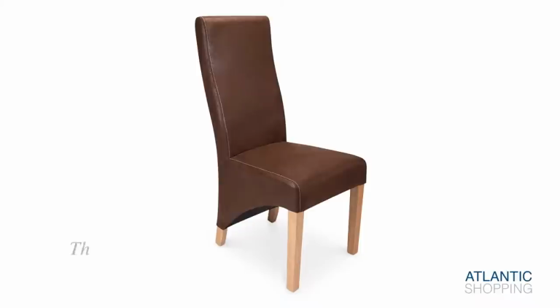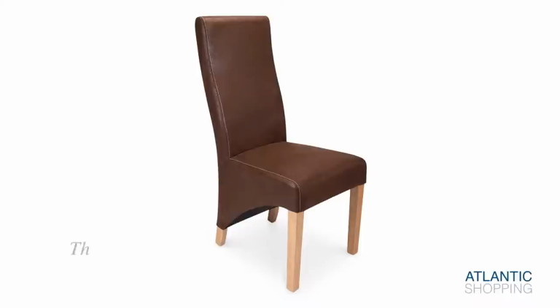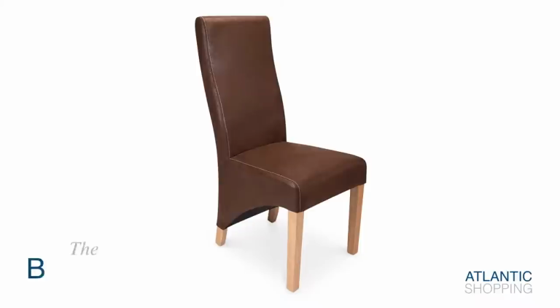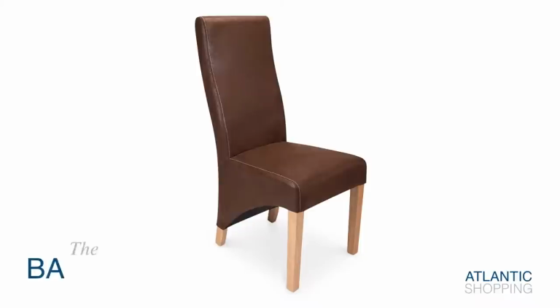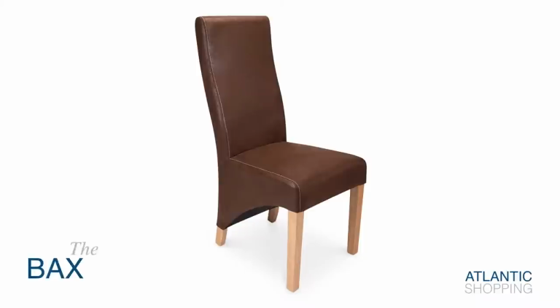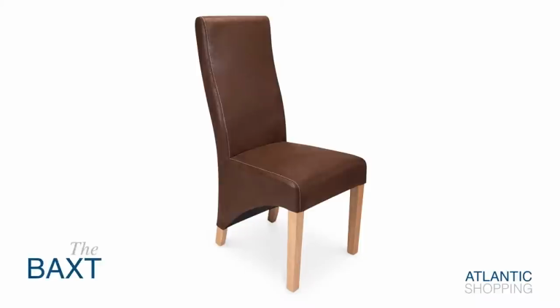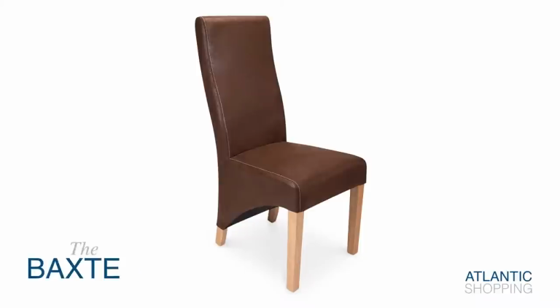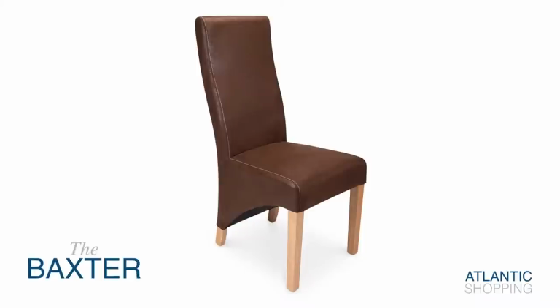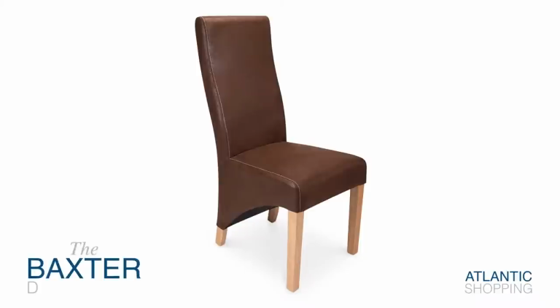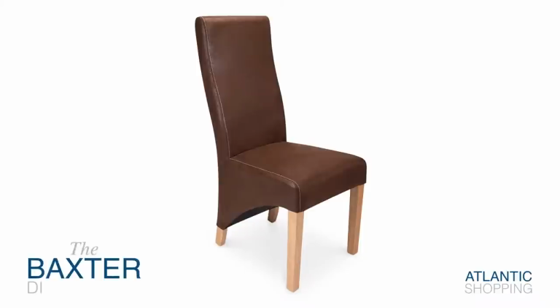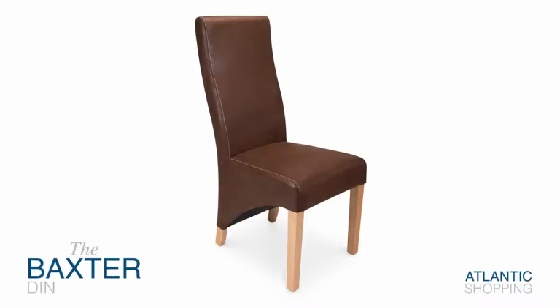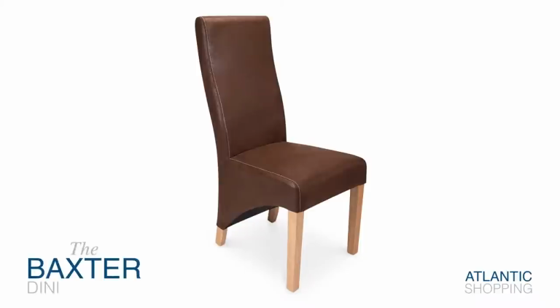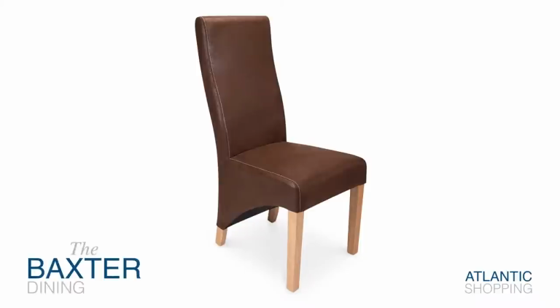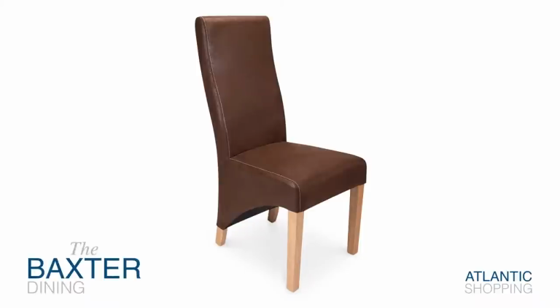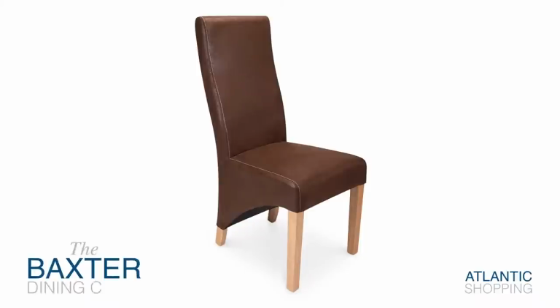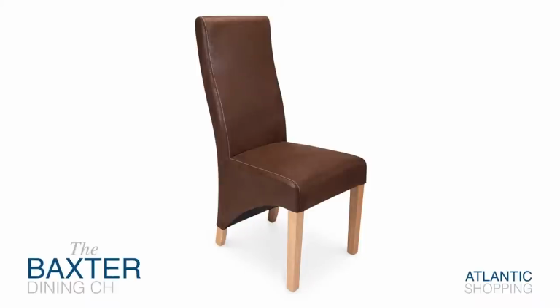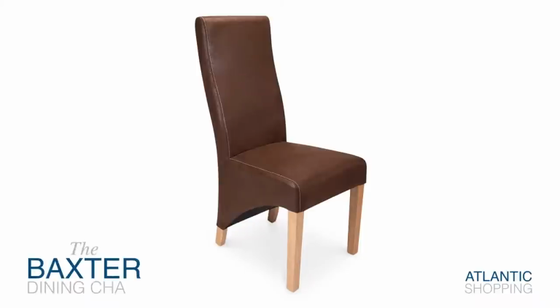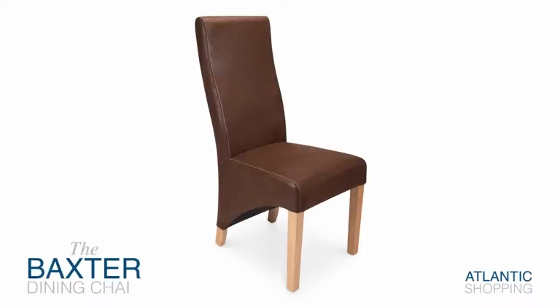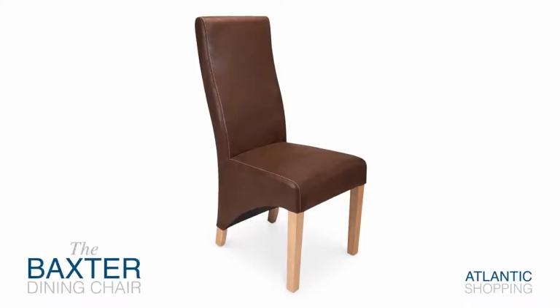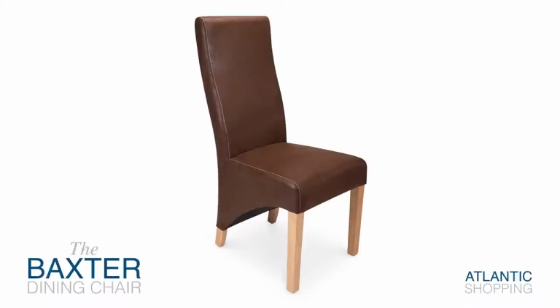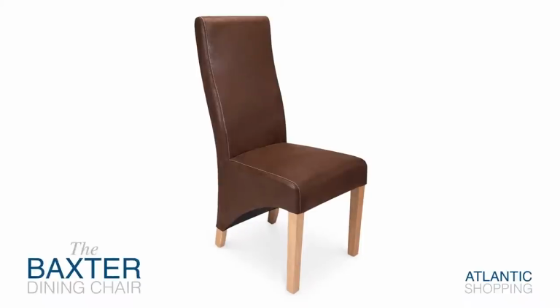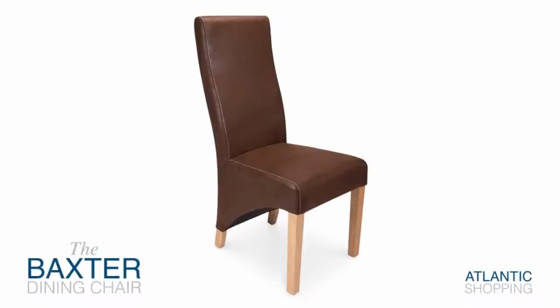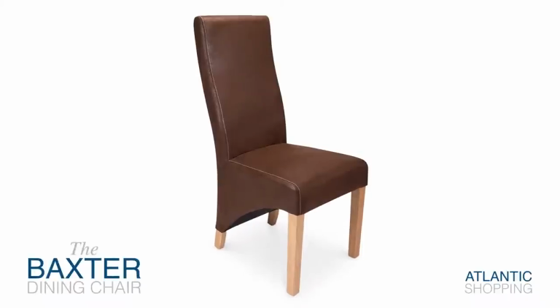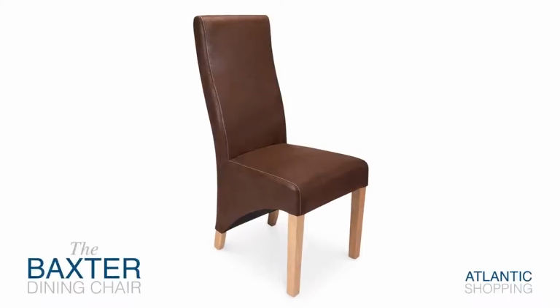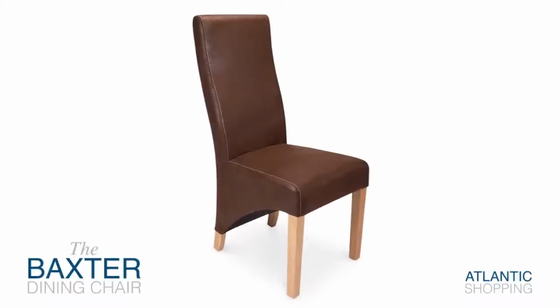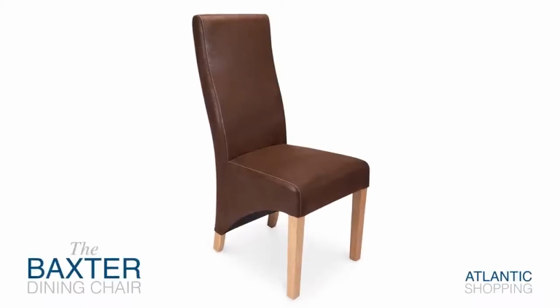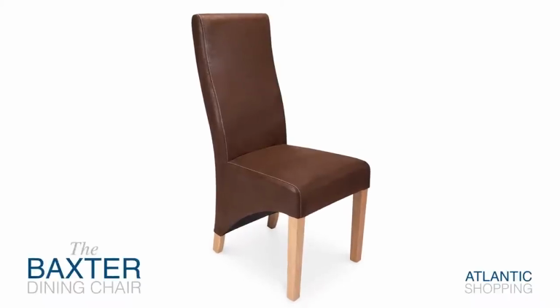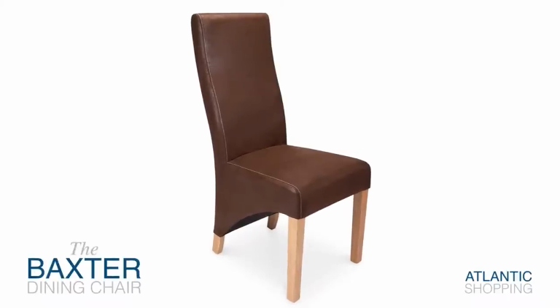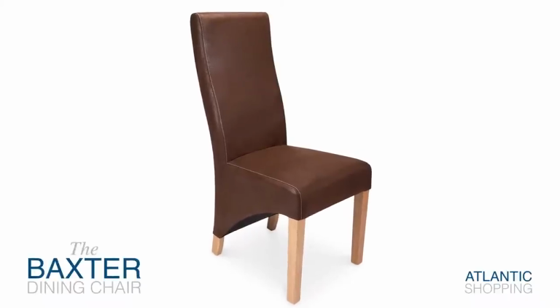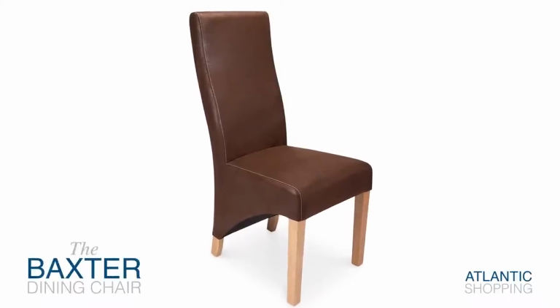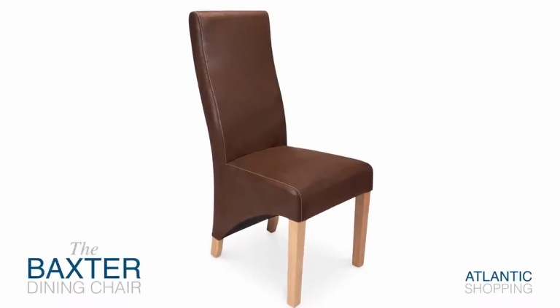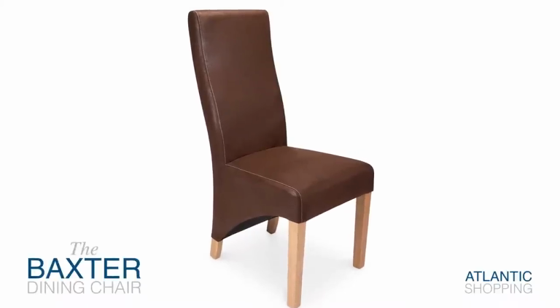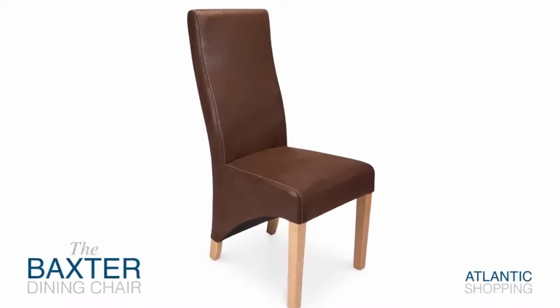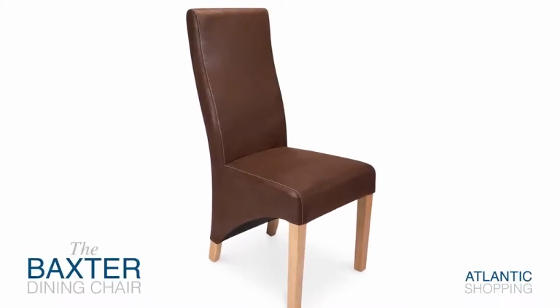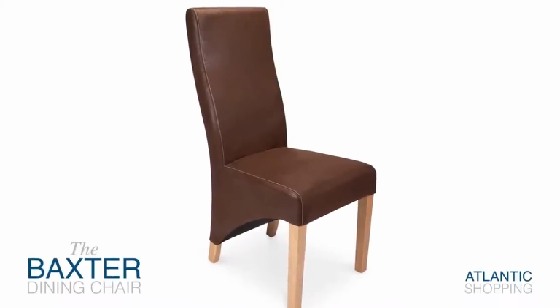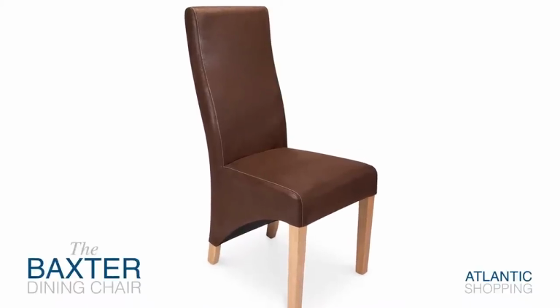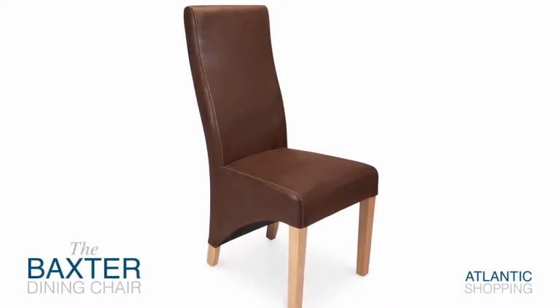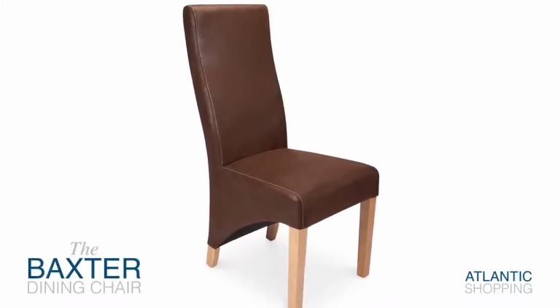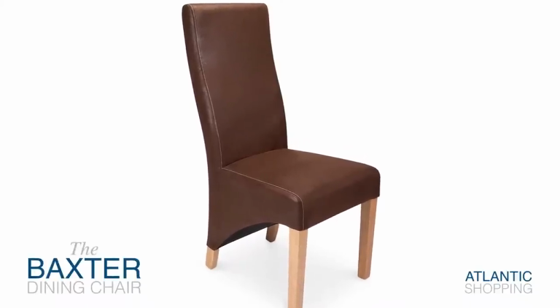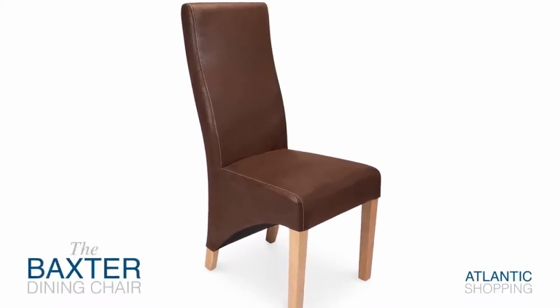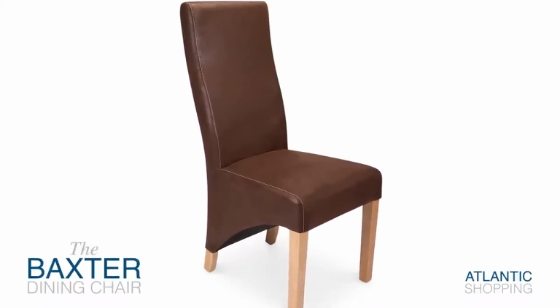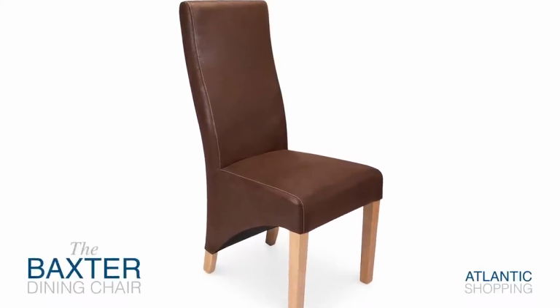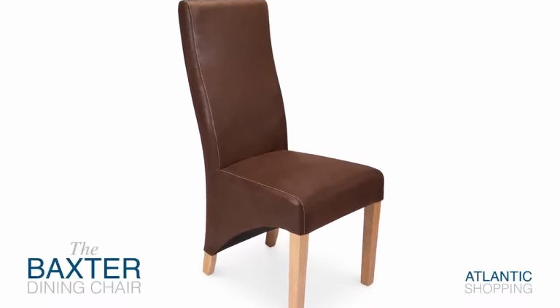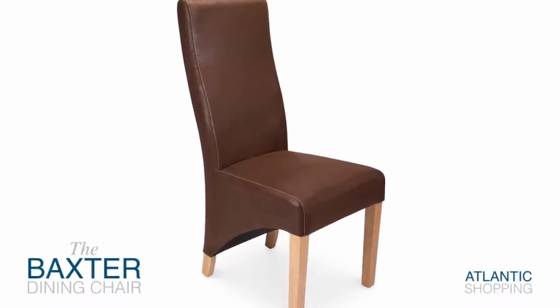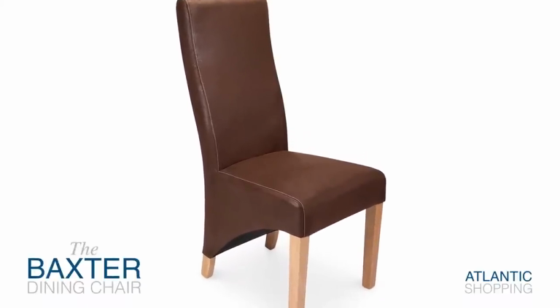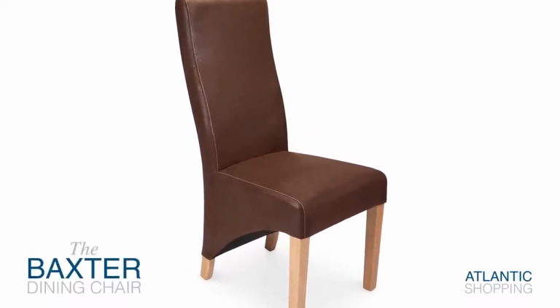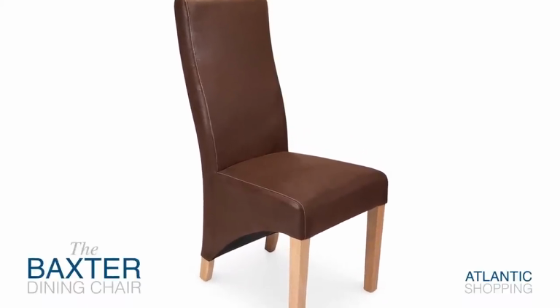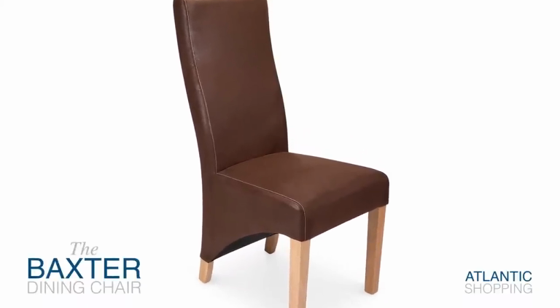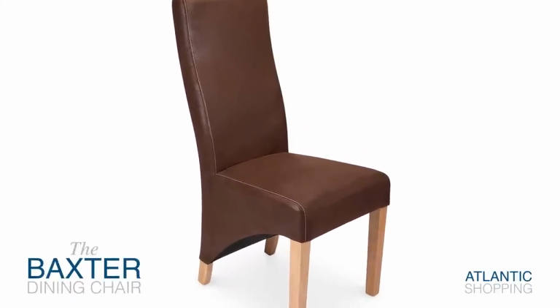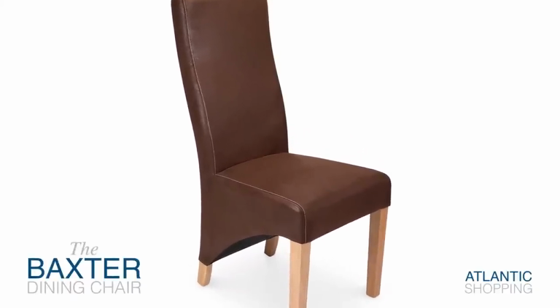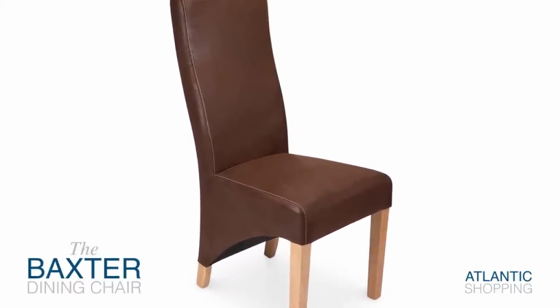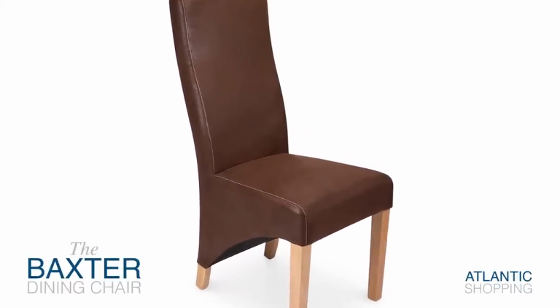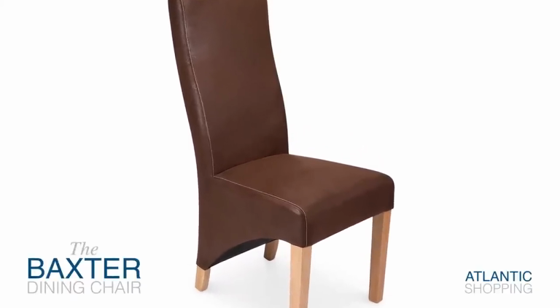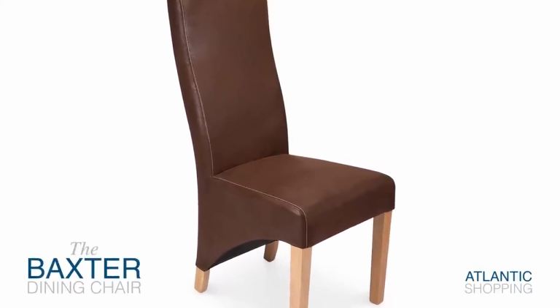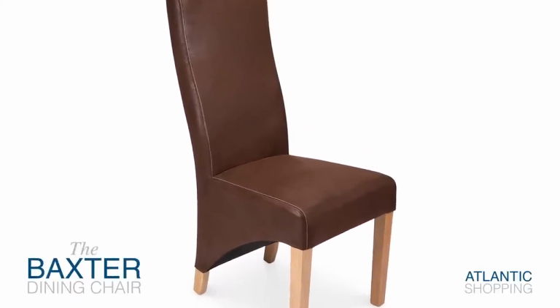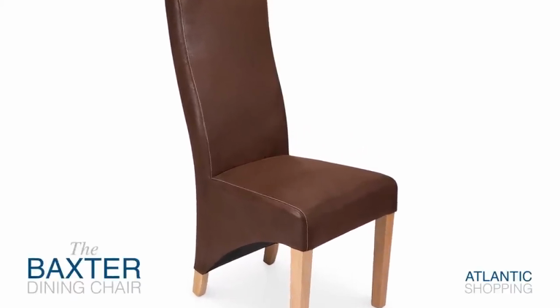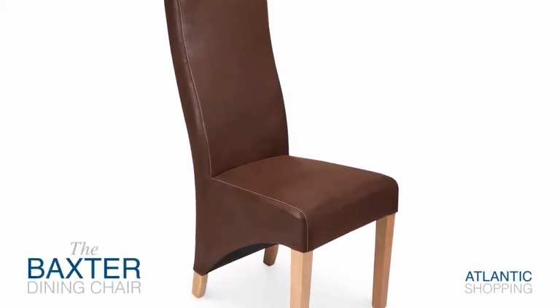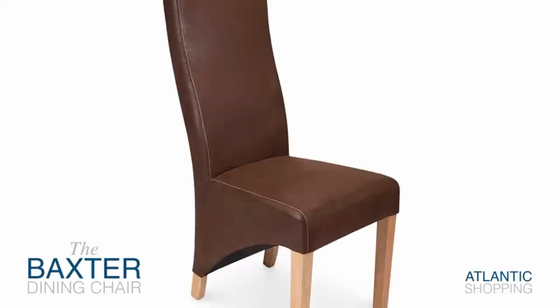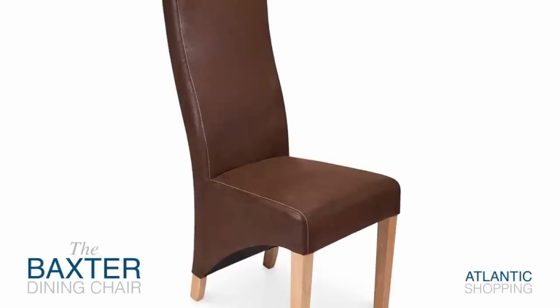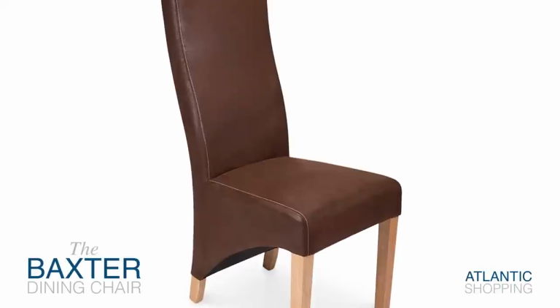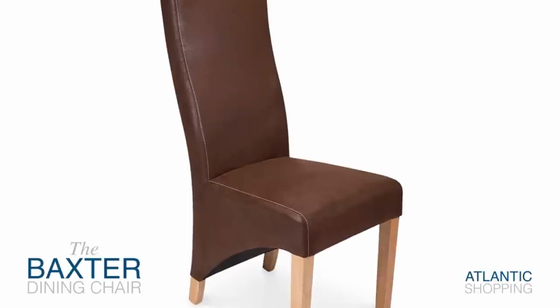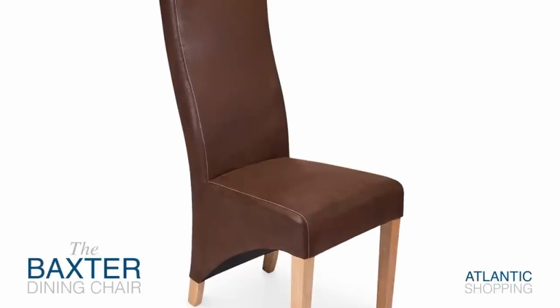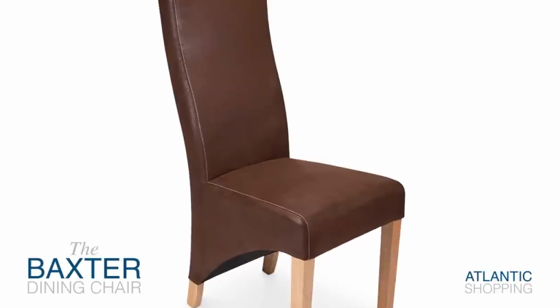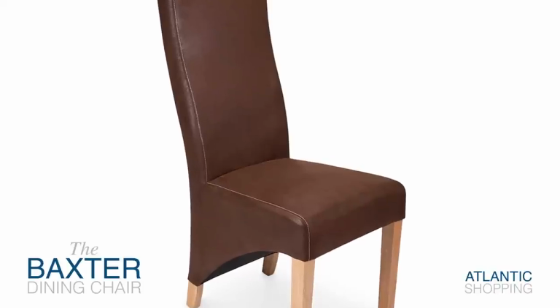Introducing the Baxter Dining Chair. This design is certain to delight thanks to its classic look and durable stature.